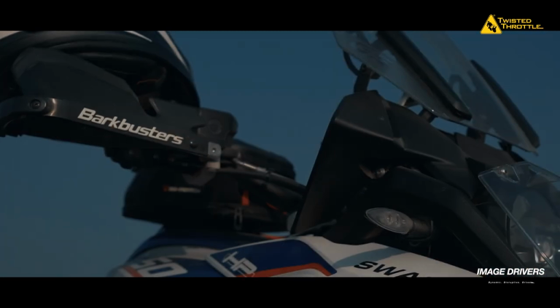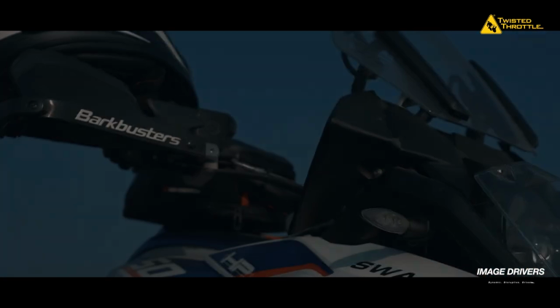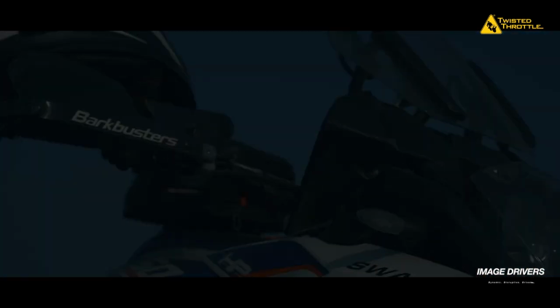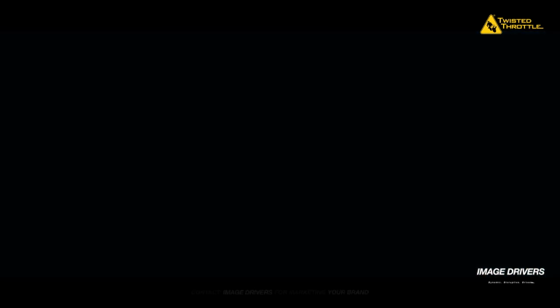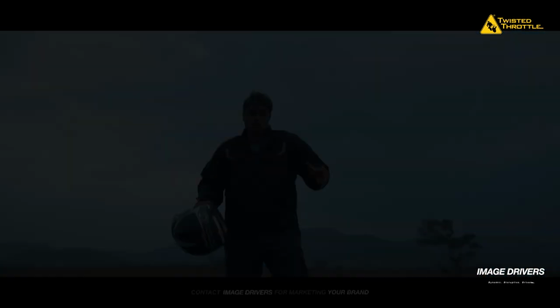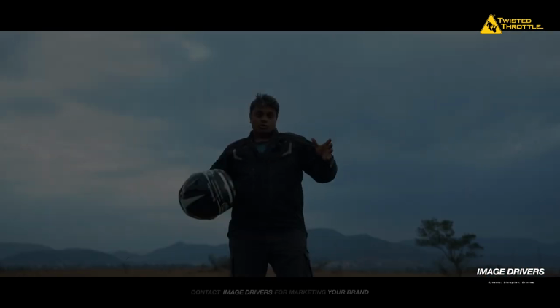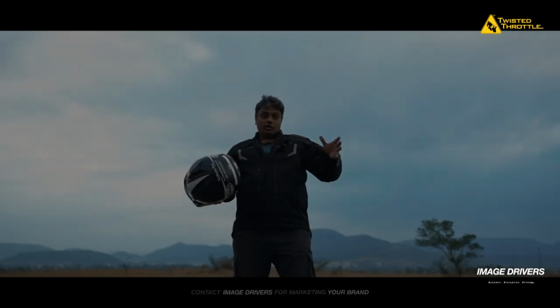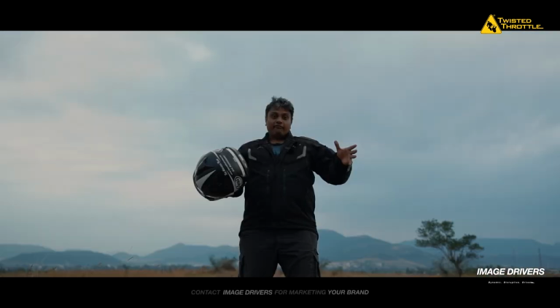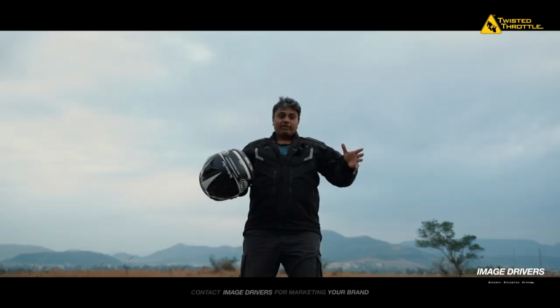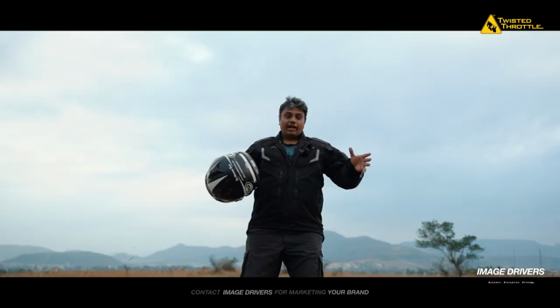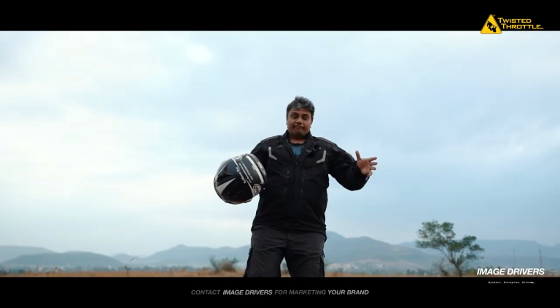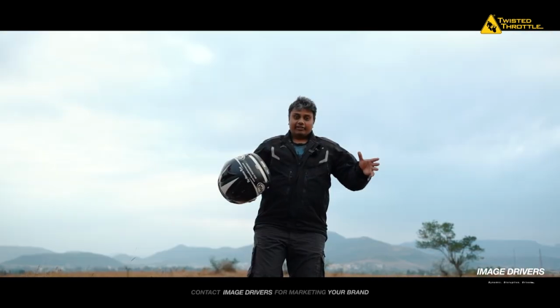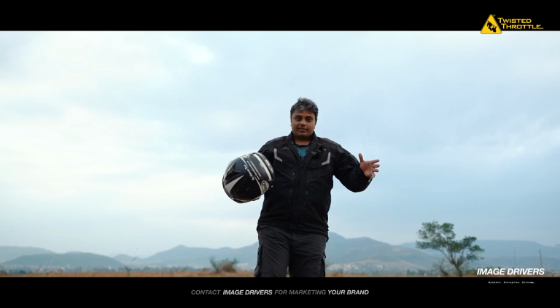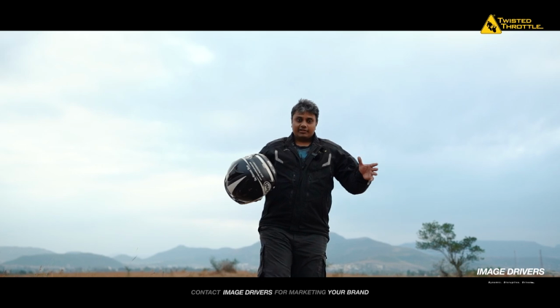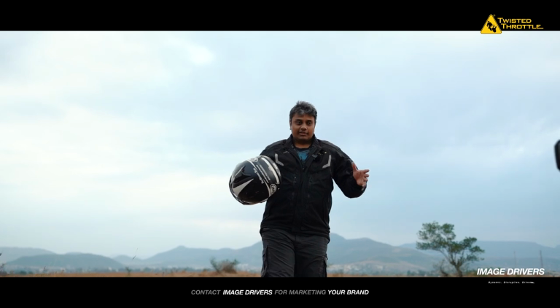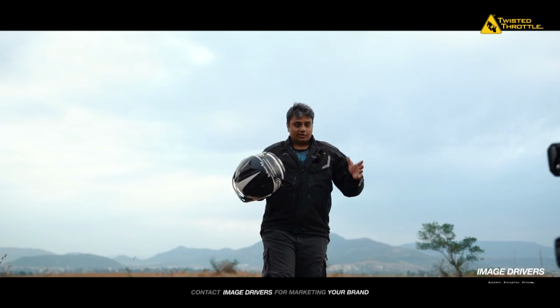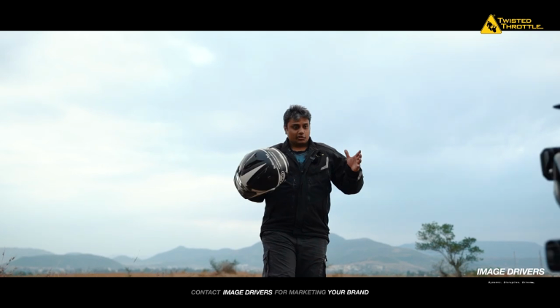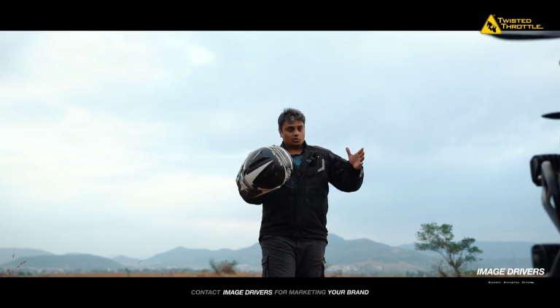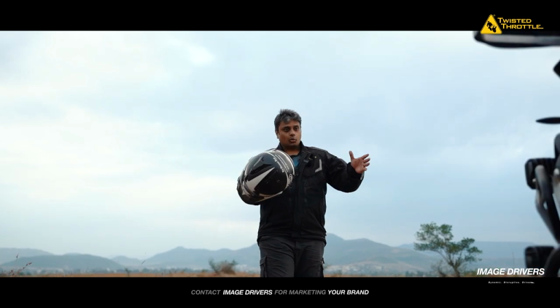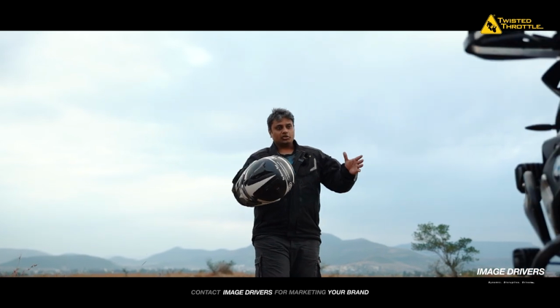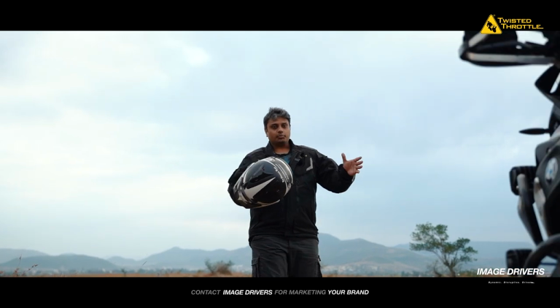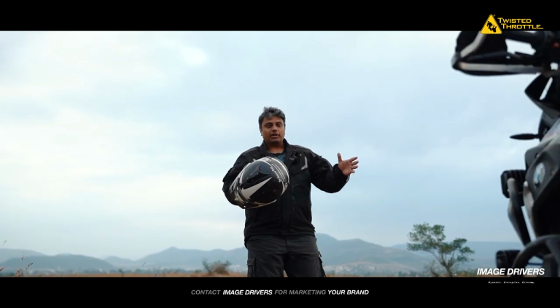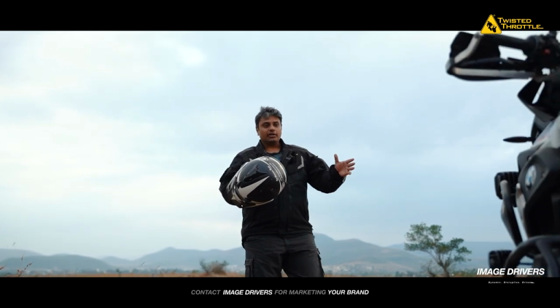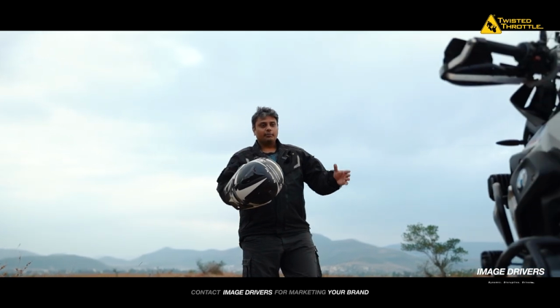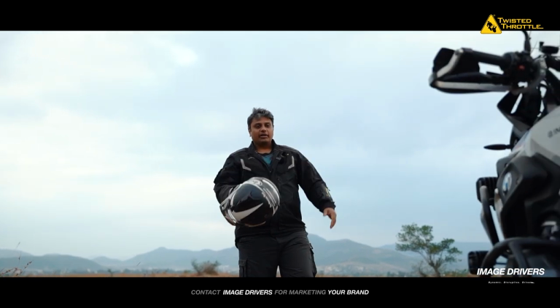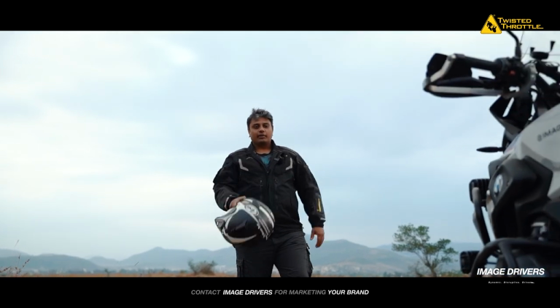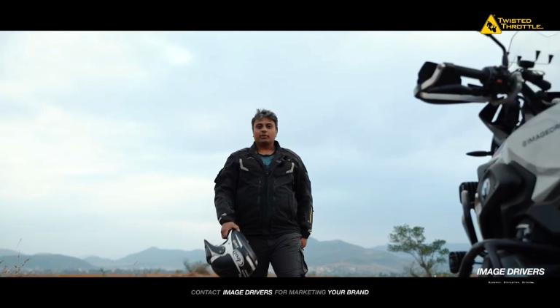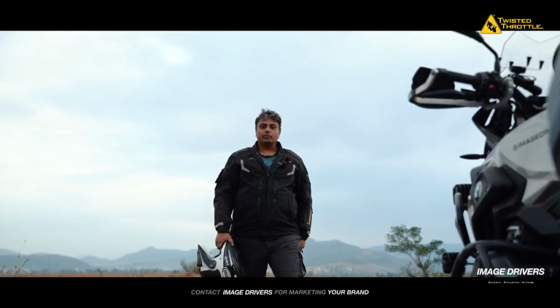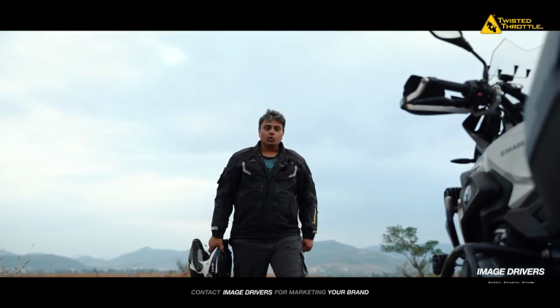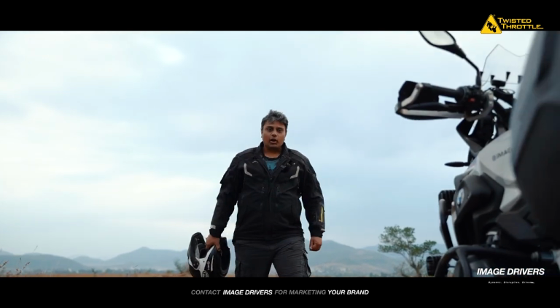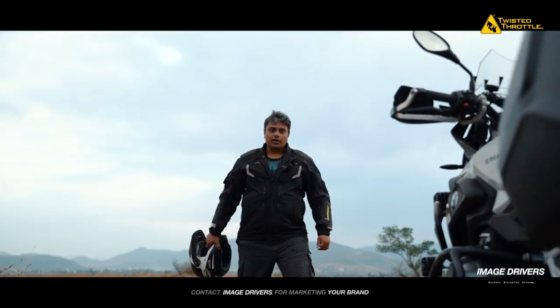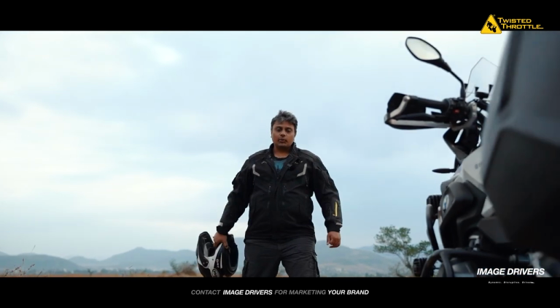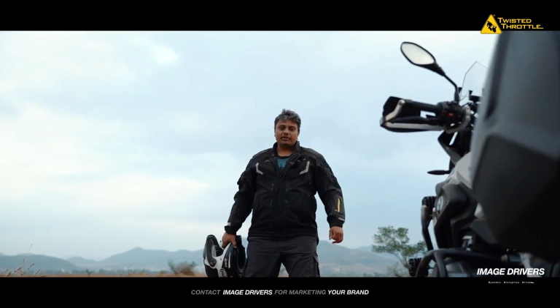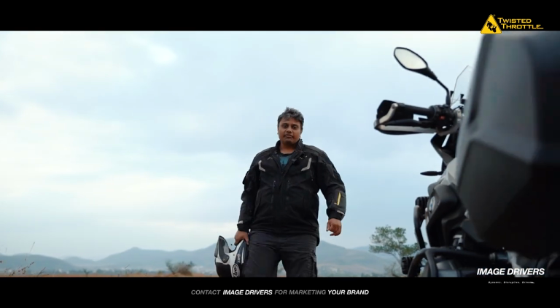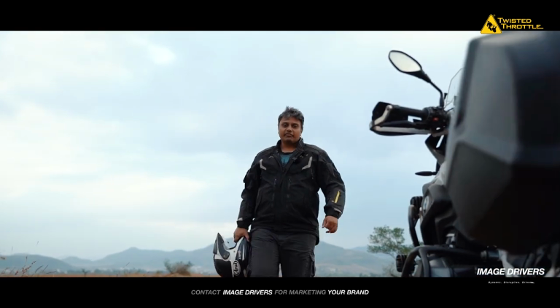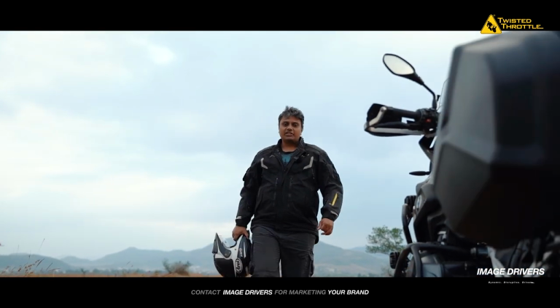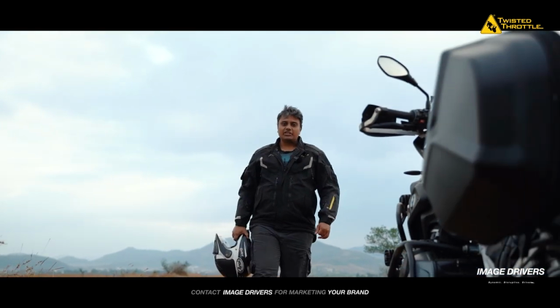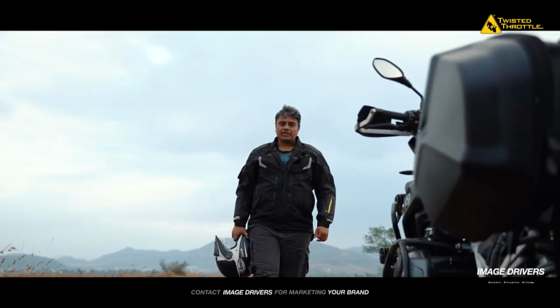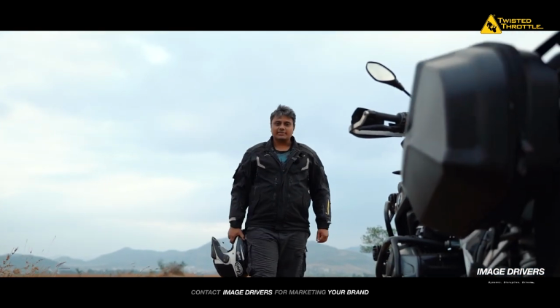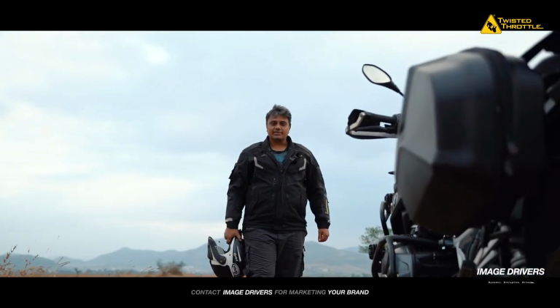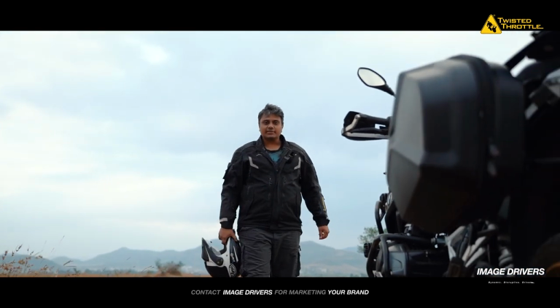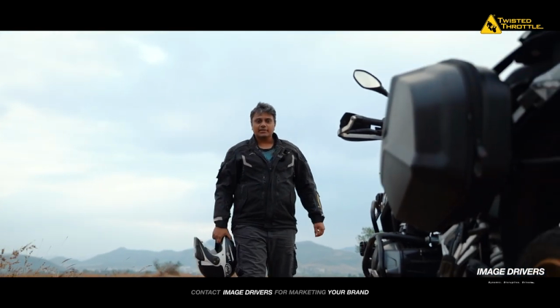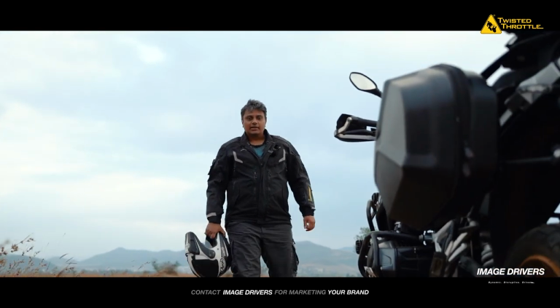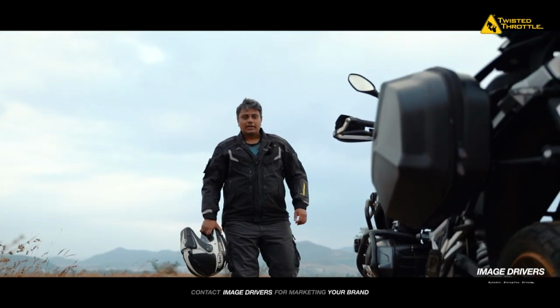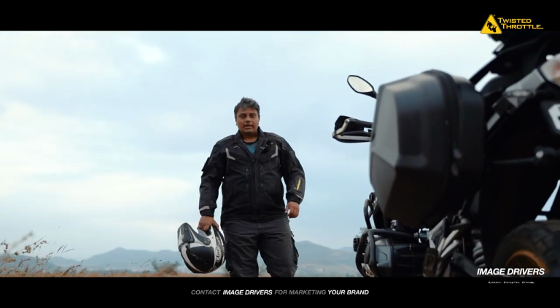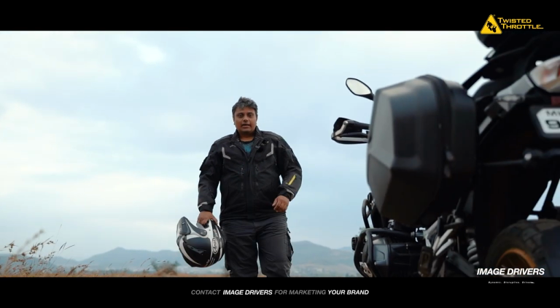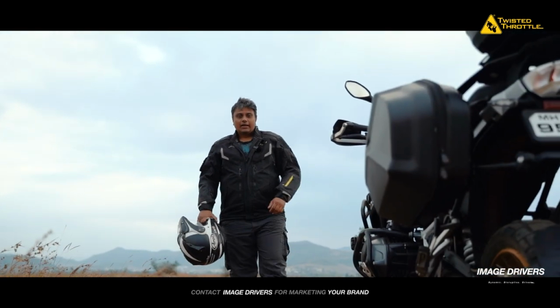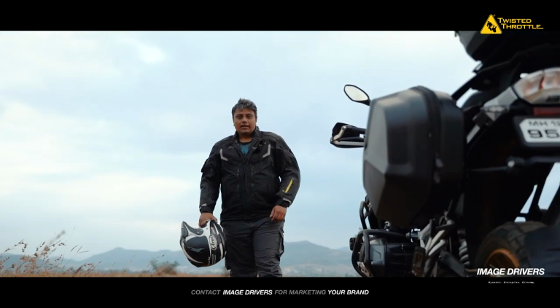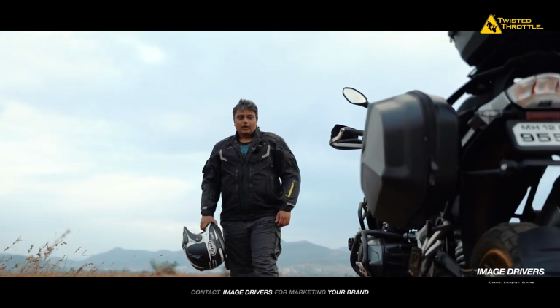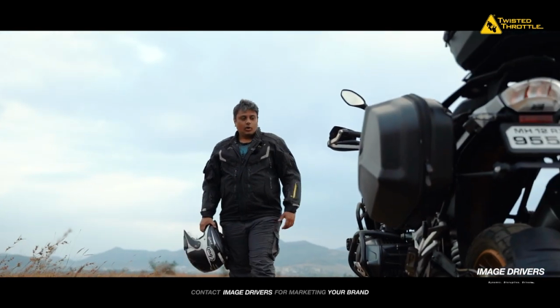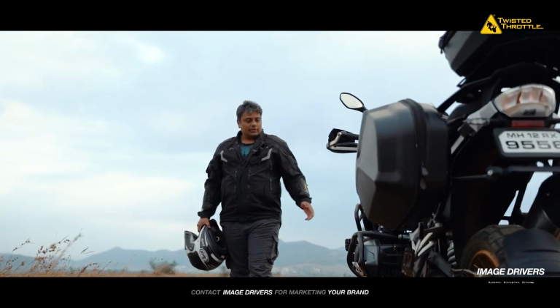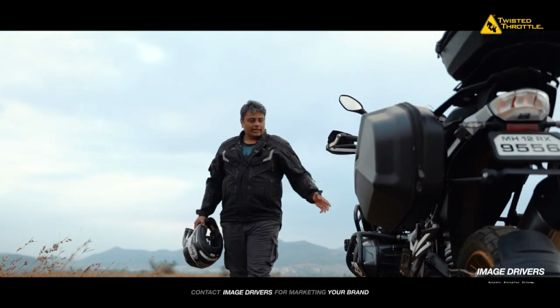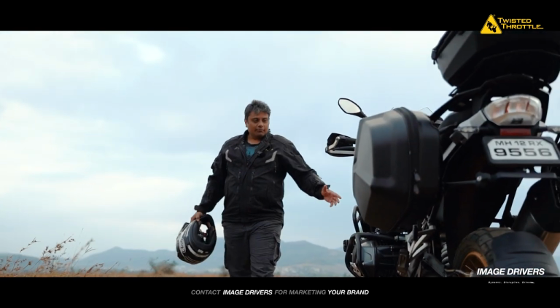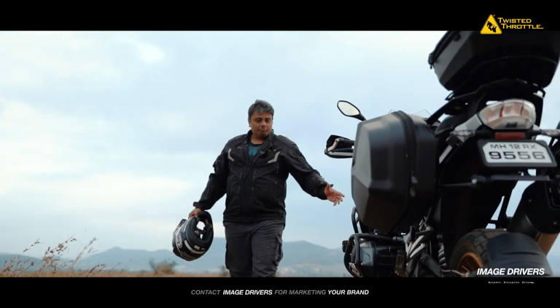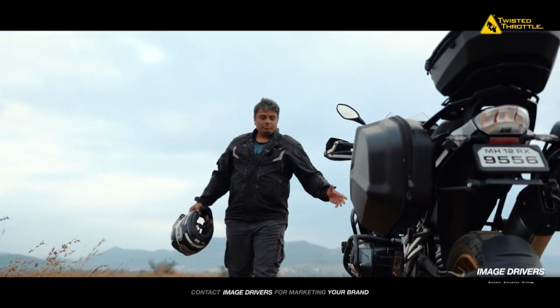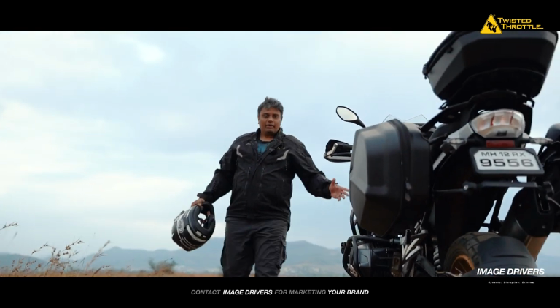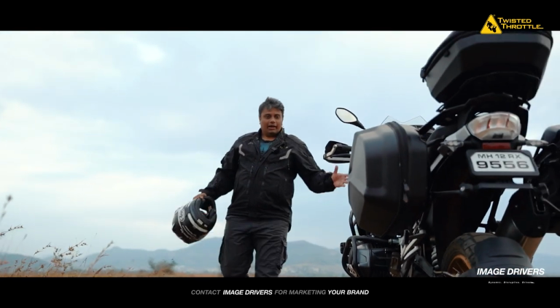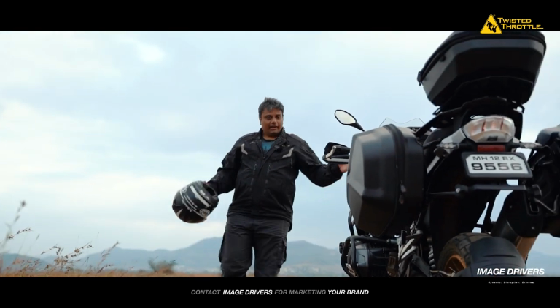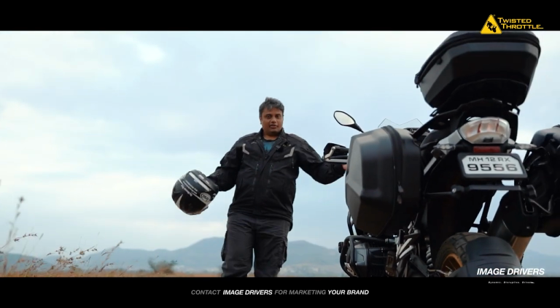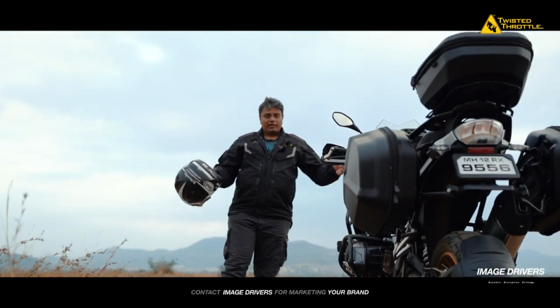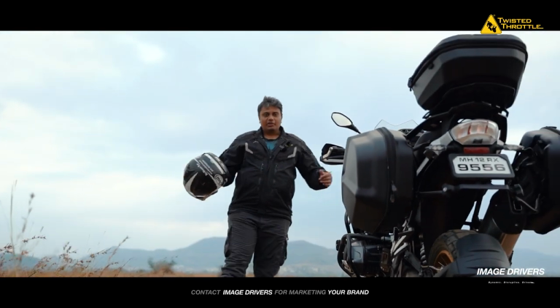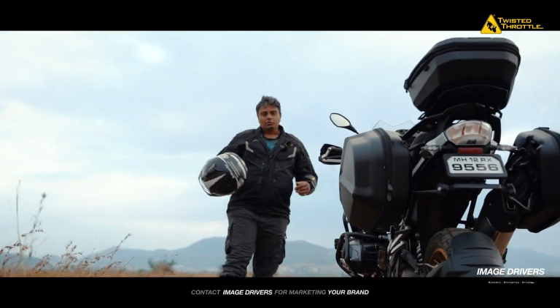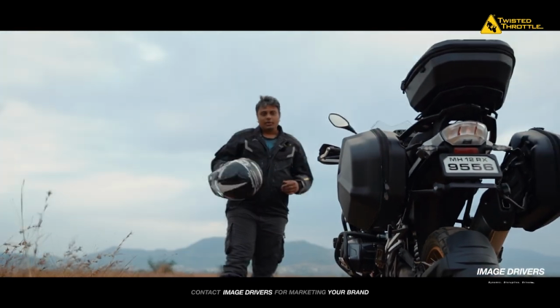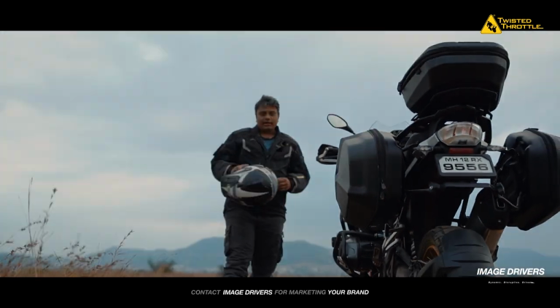So there we have it — the Swashbuckler BMW R1250 GS, all done up and ready to ride.